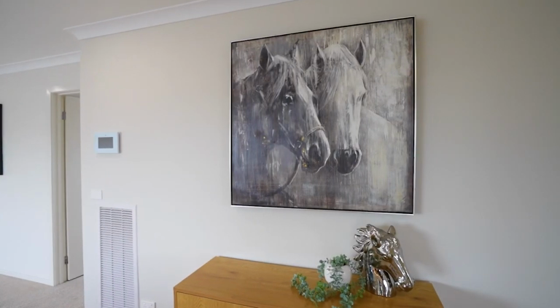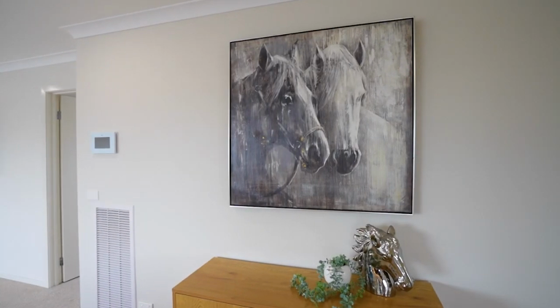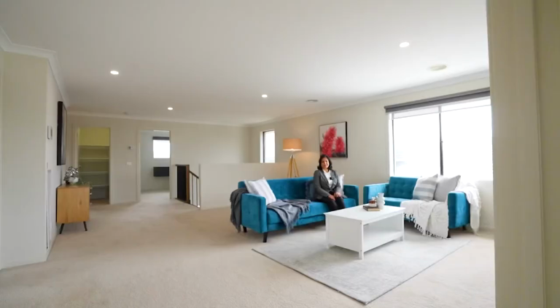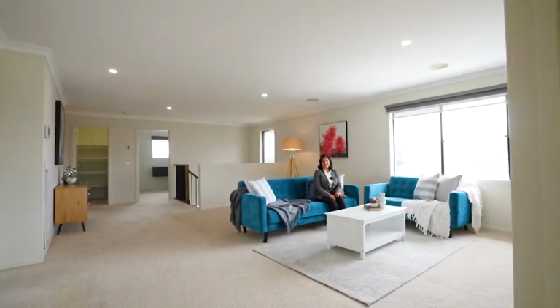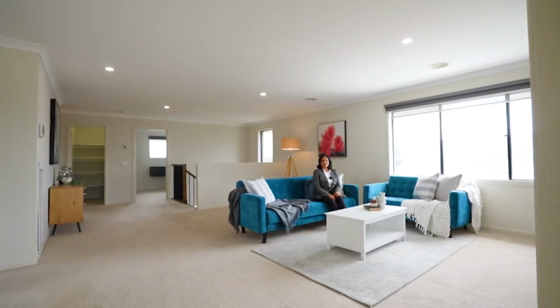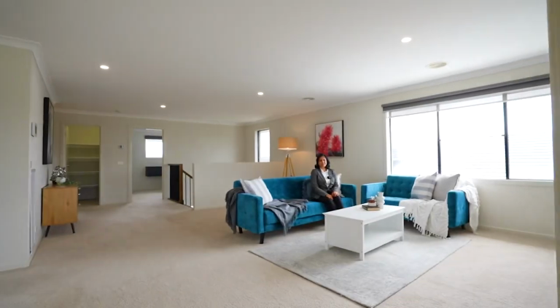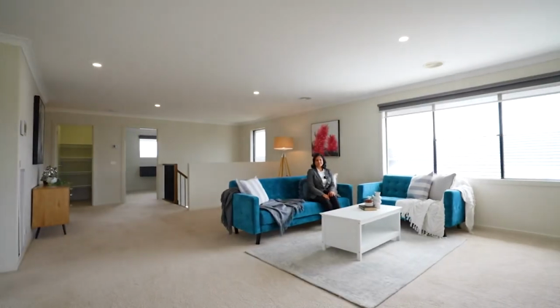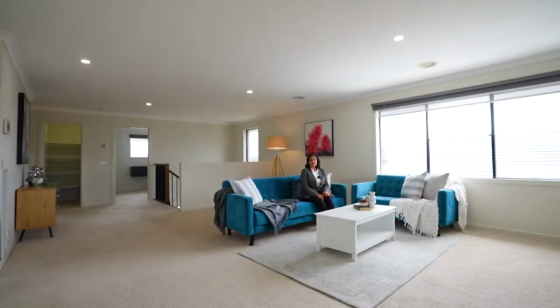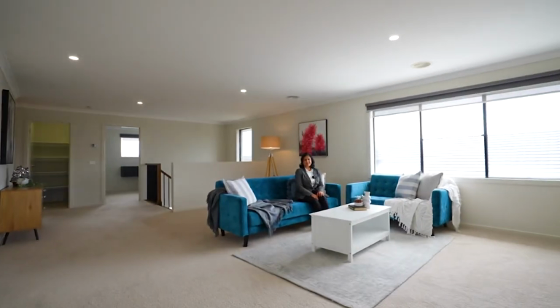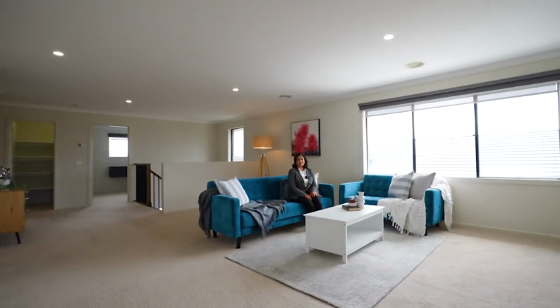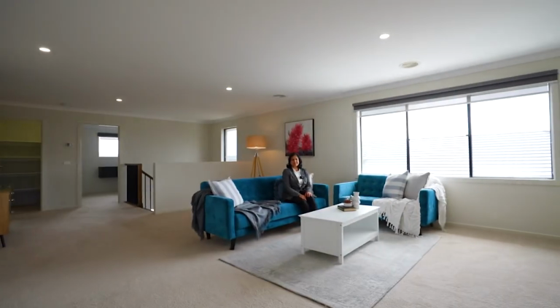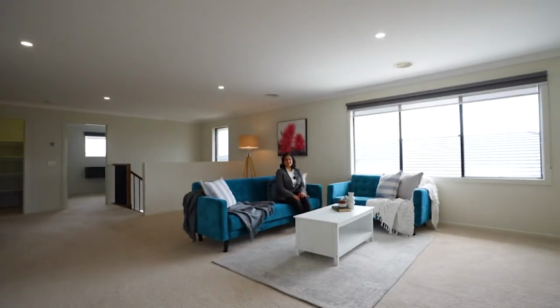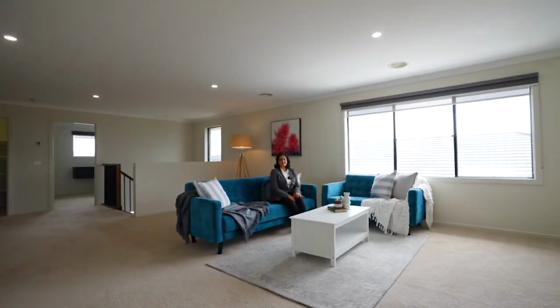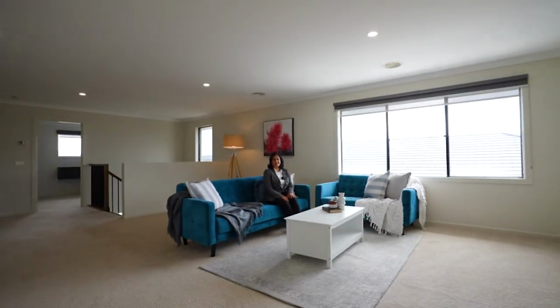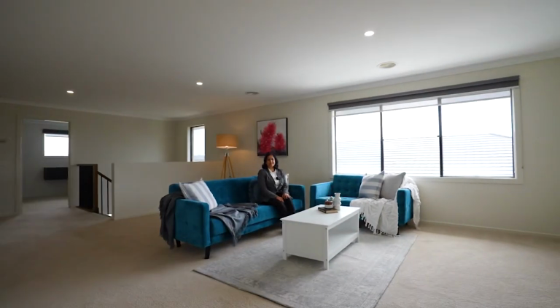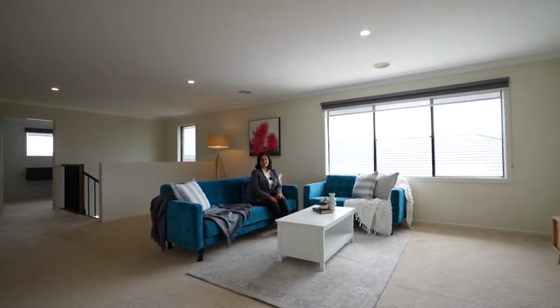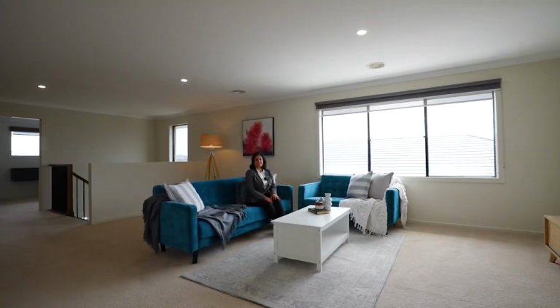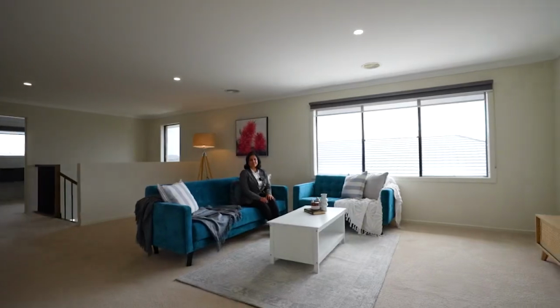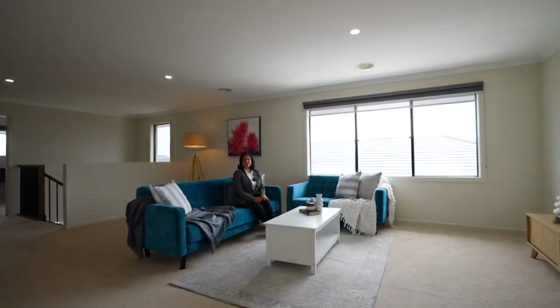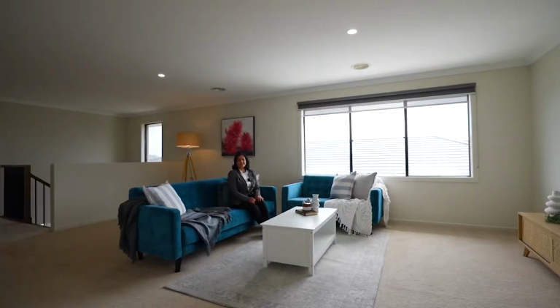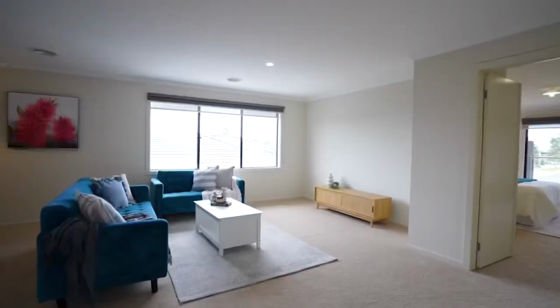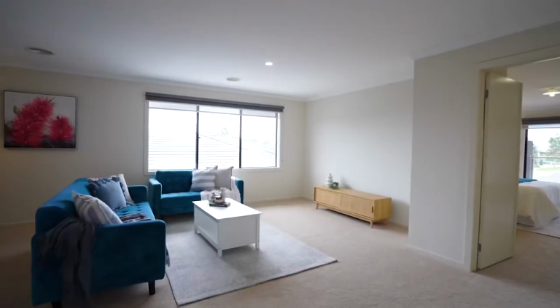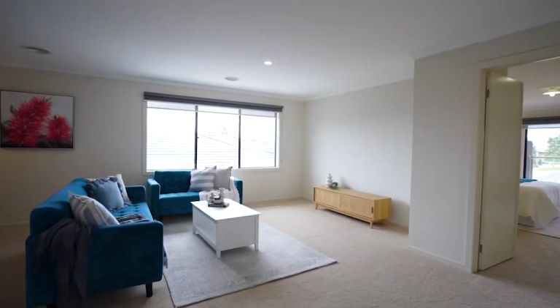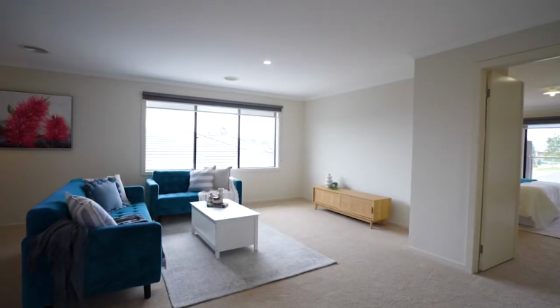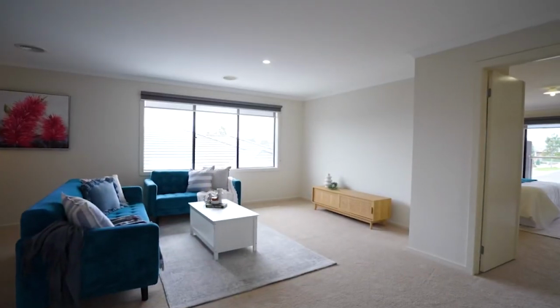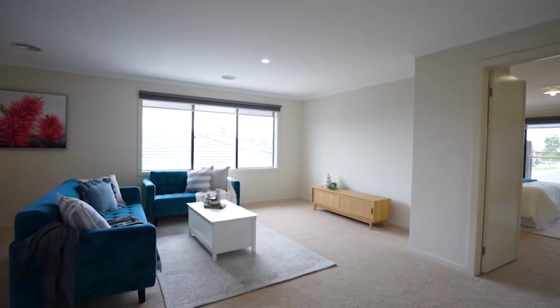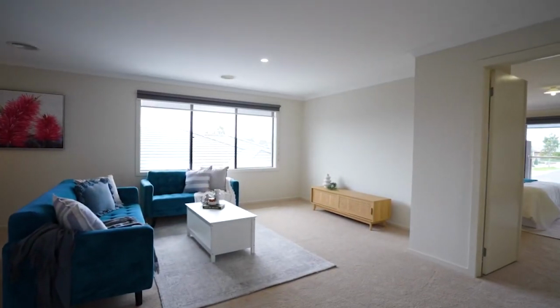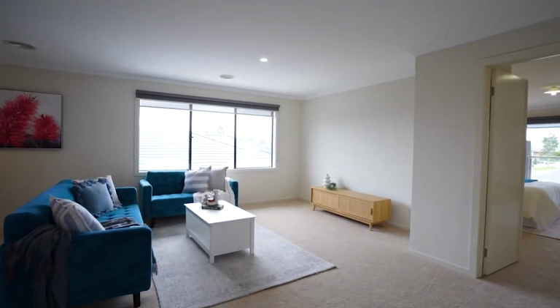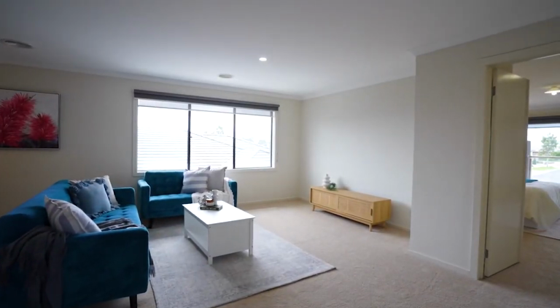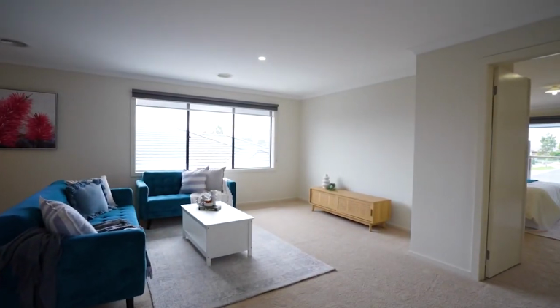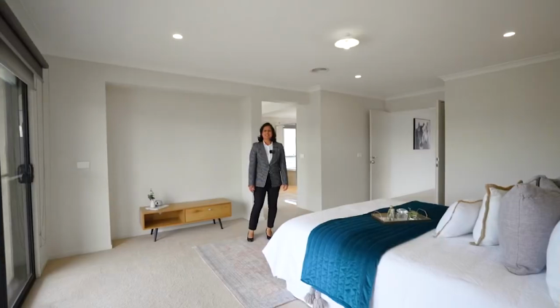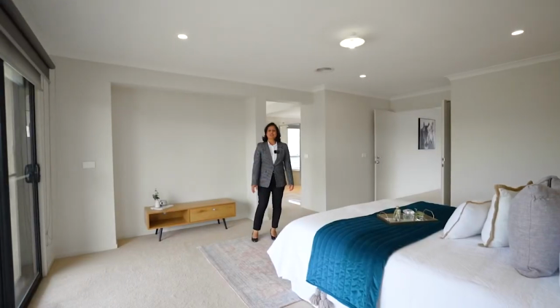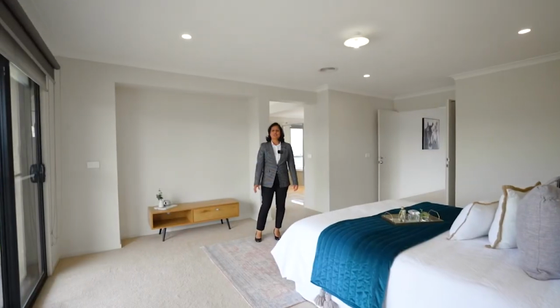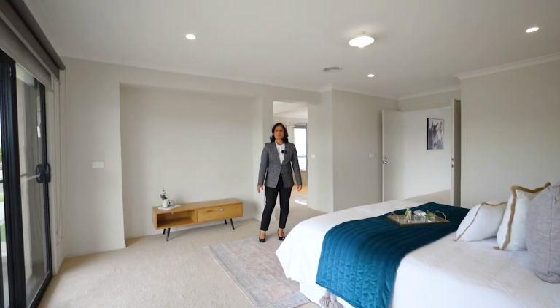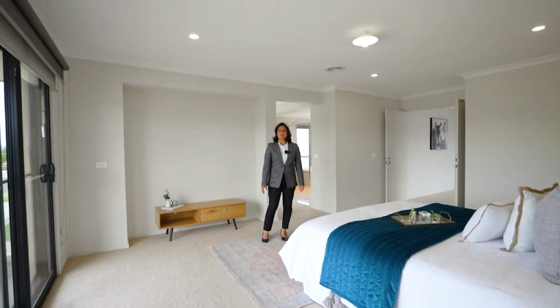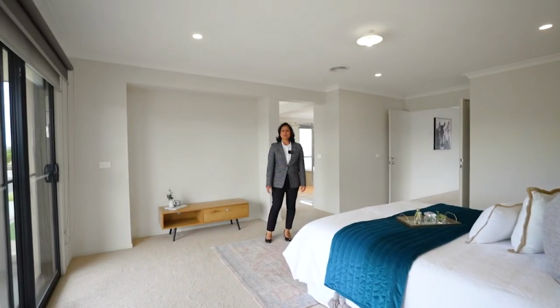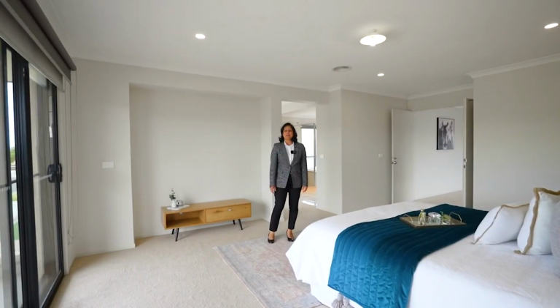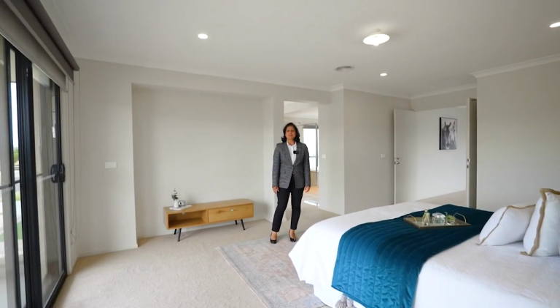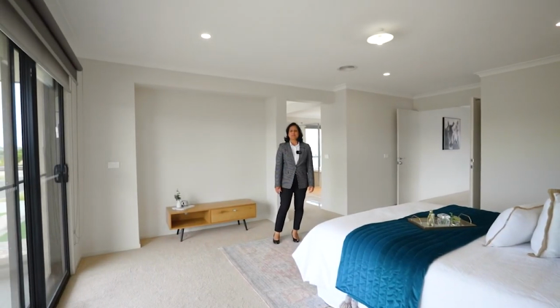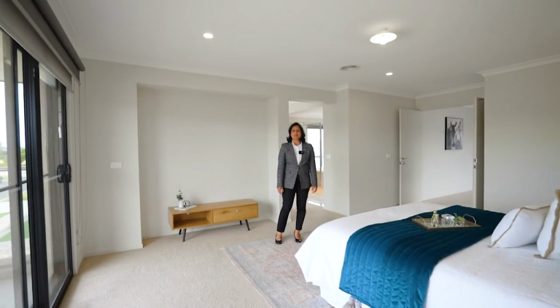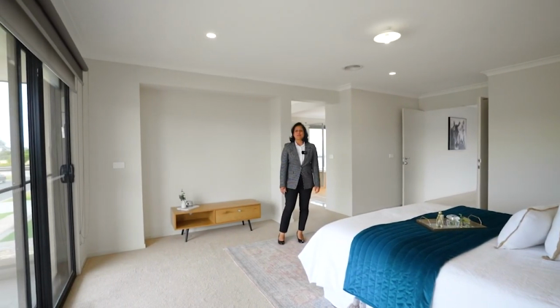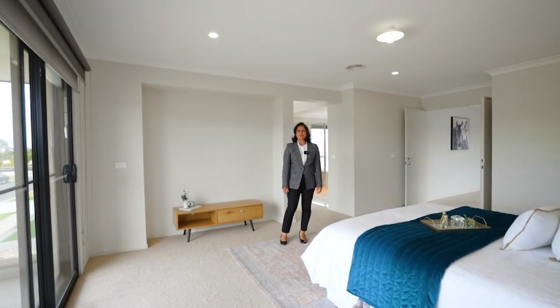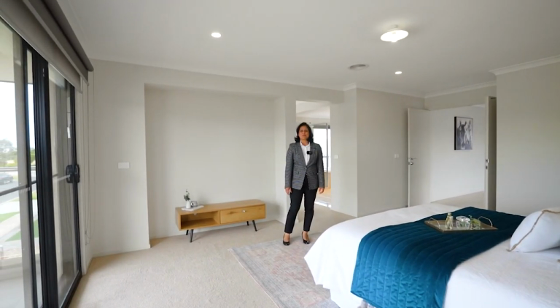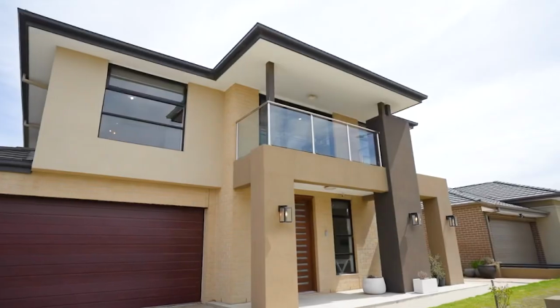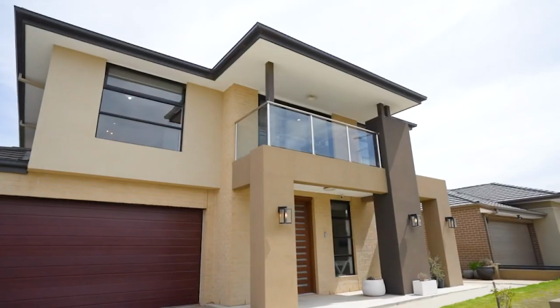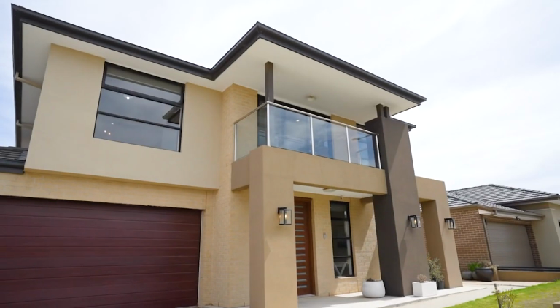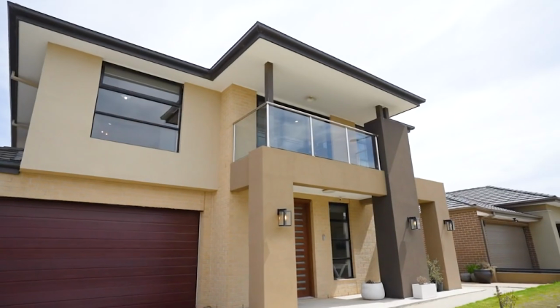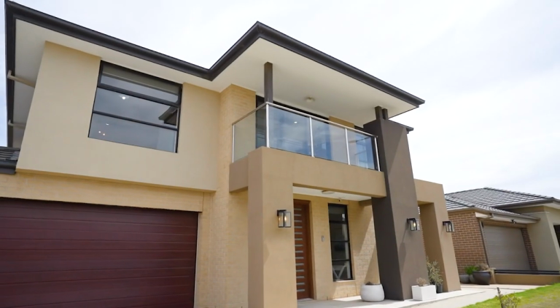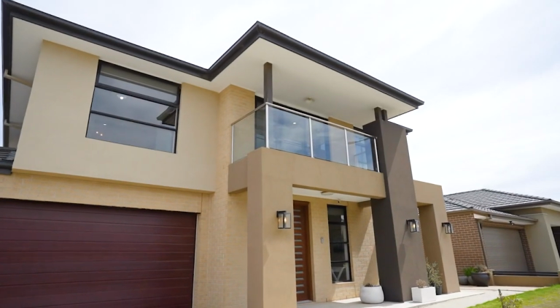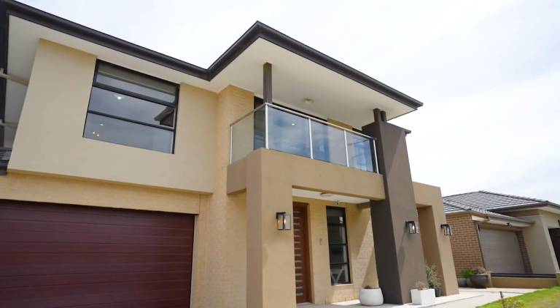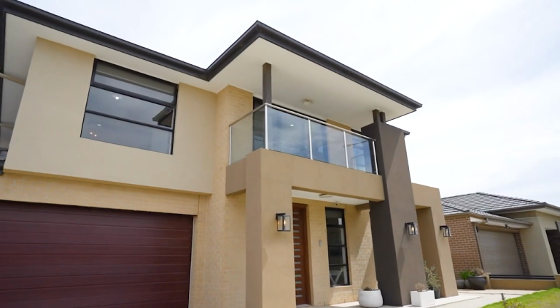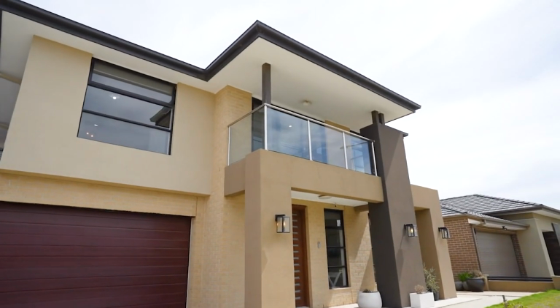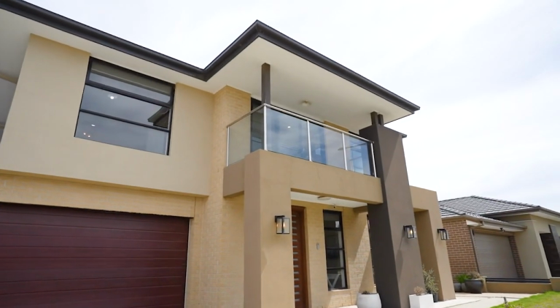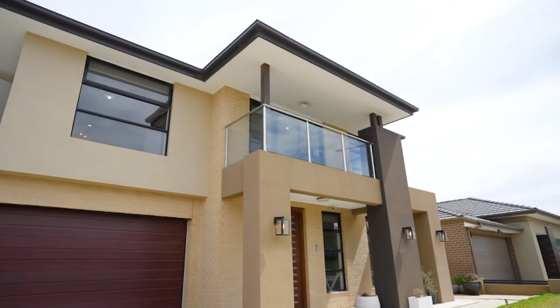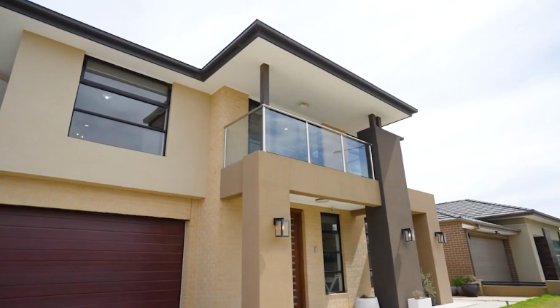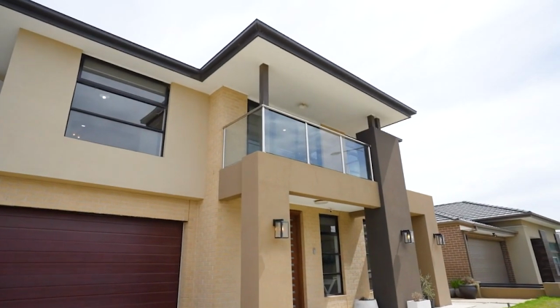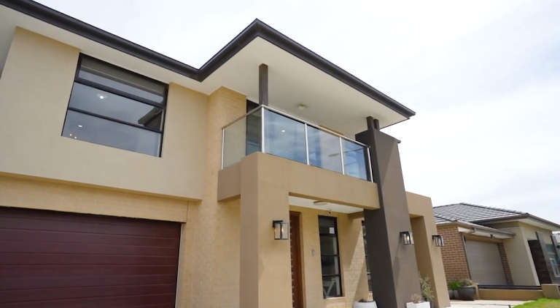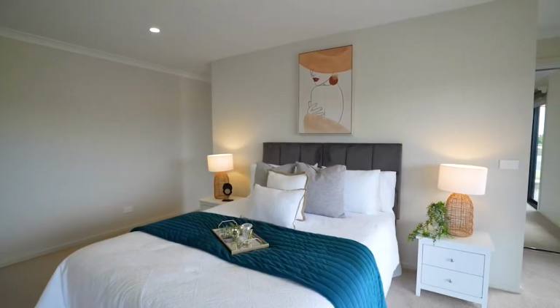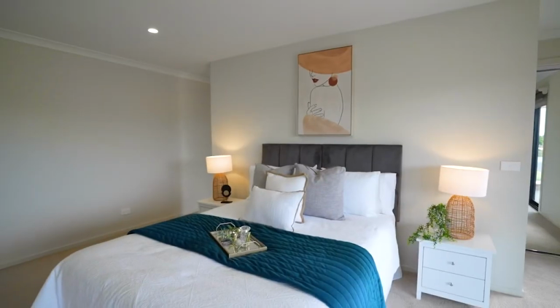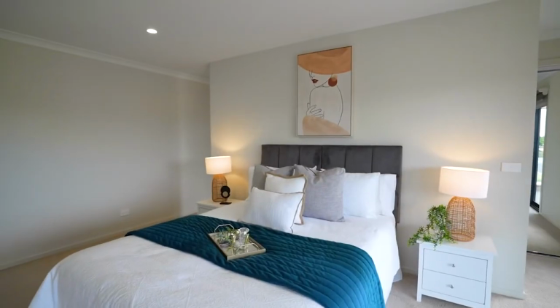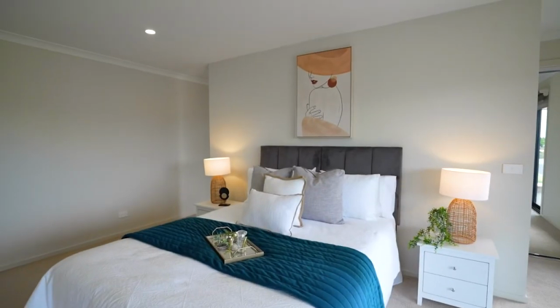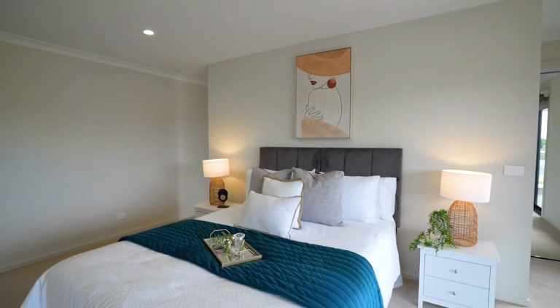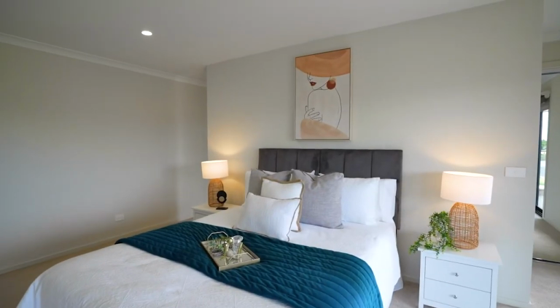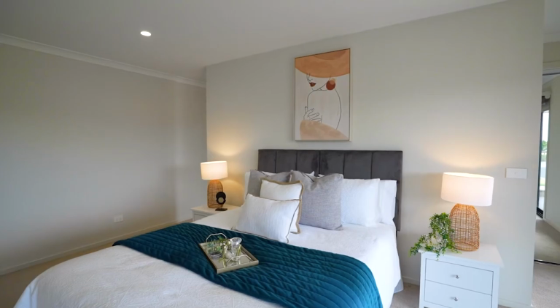Spacious rumpus upstairs for the kids to play in. The dreamy master bedroom with its own balcony and a grand ensuite.